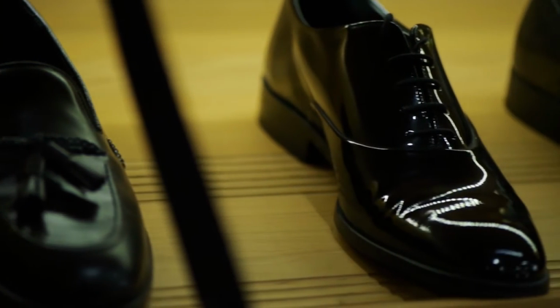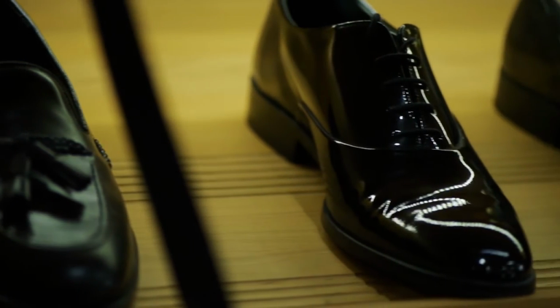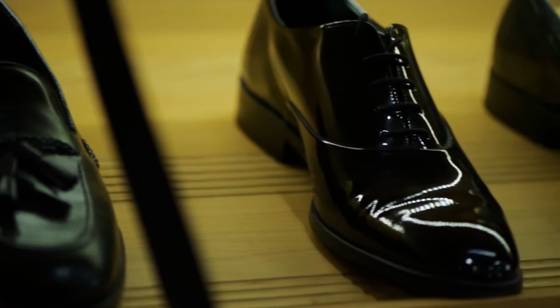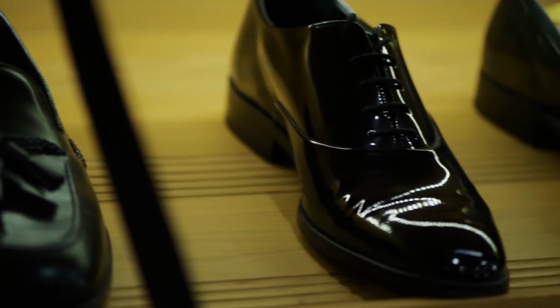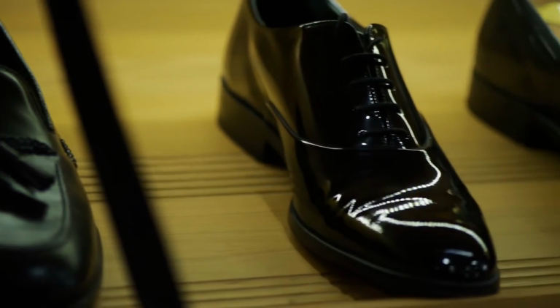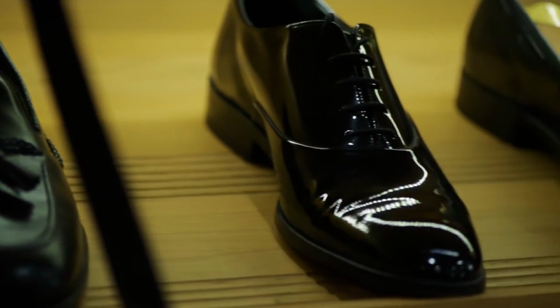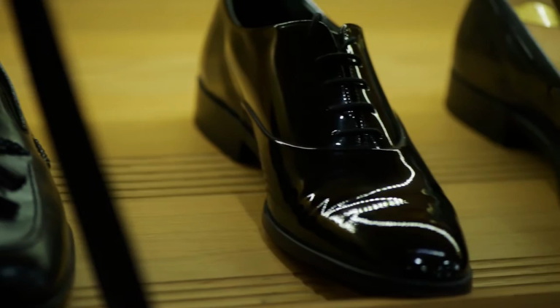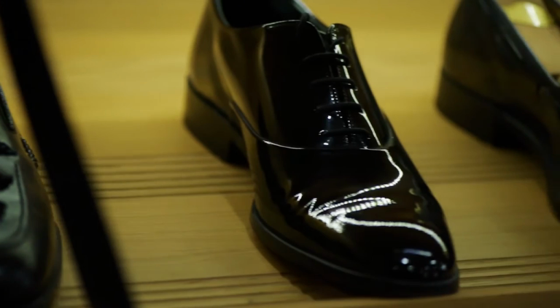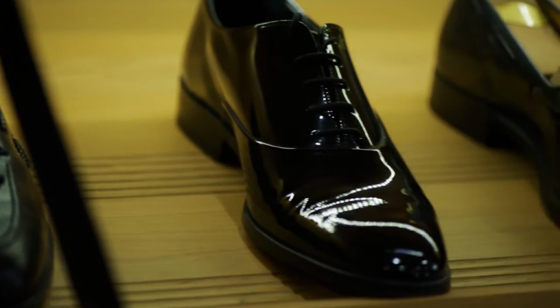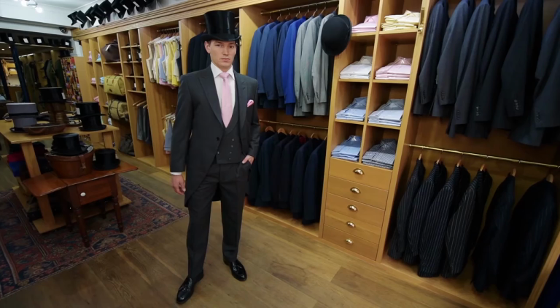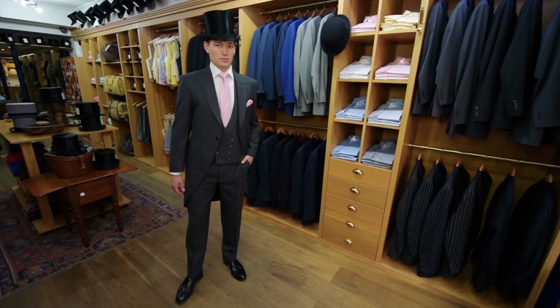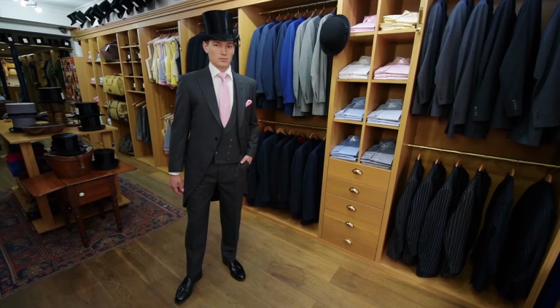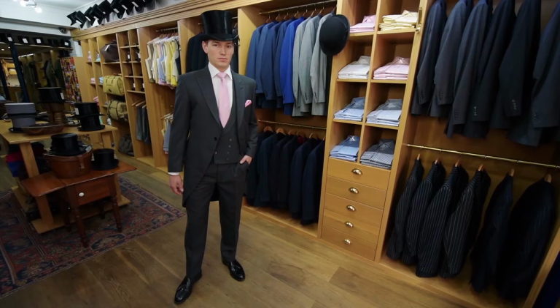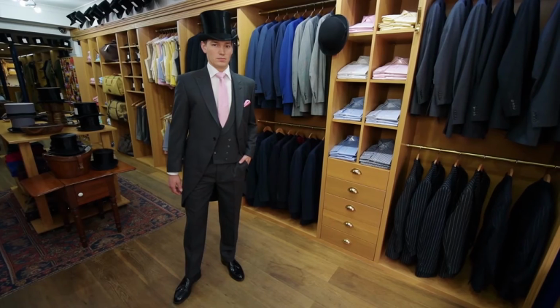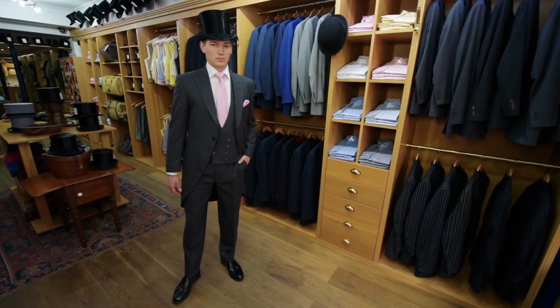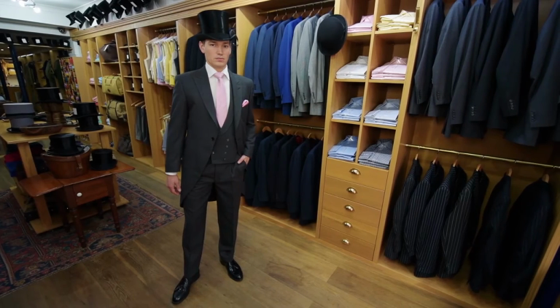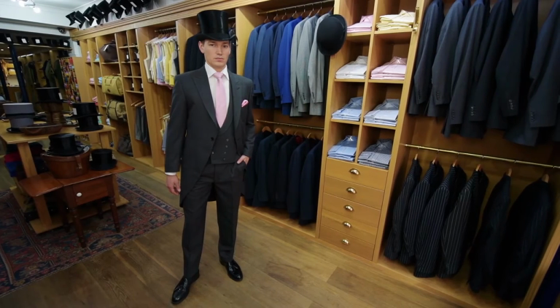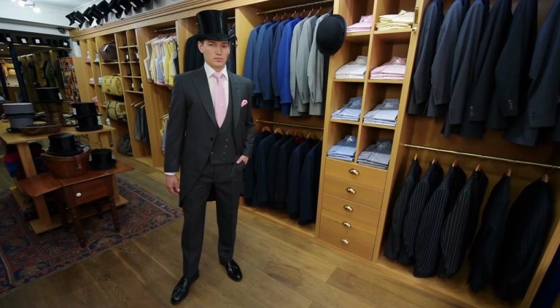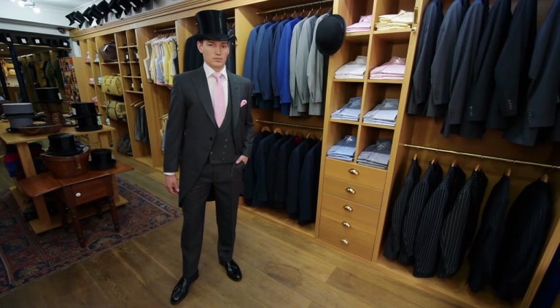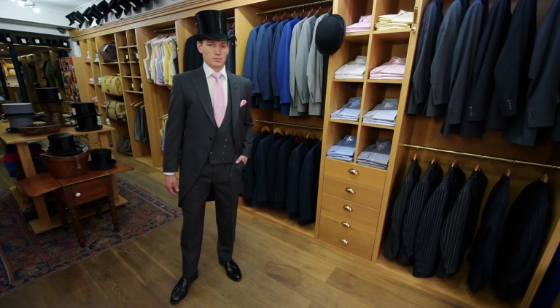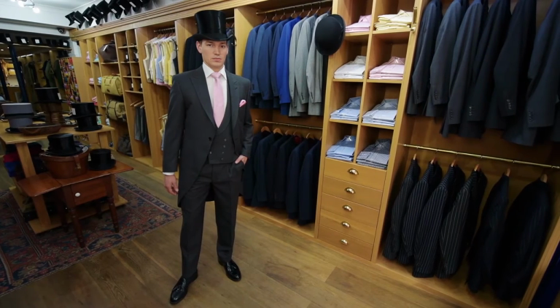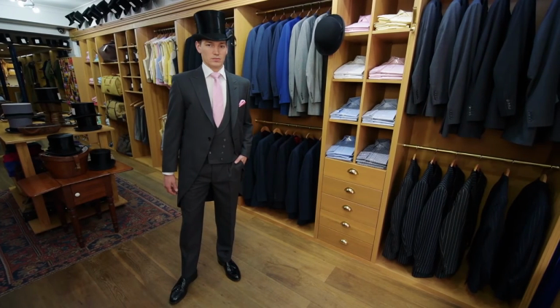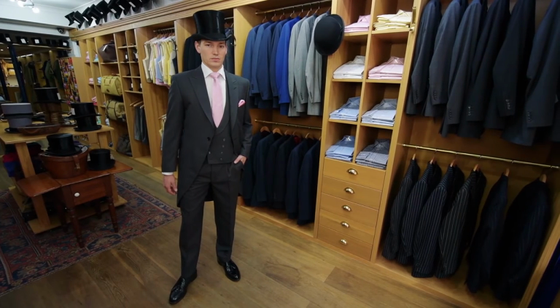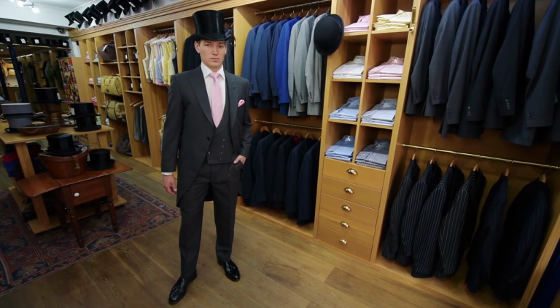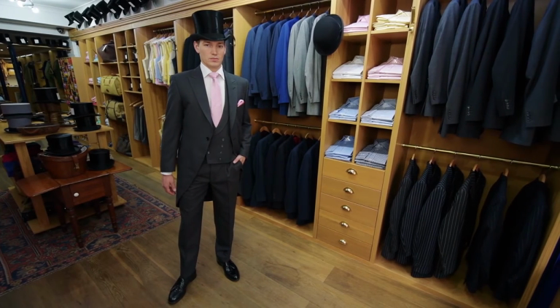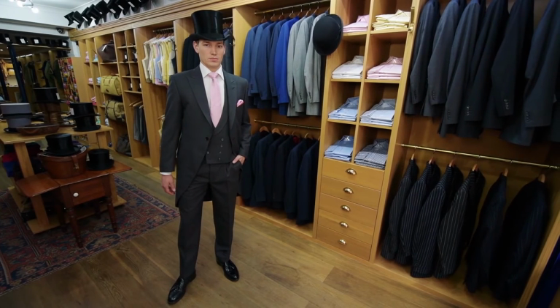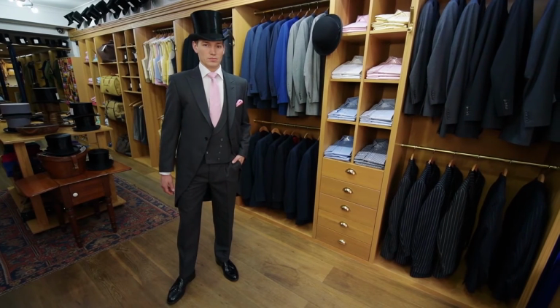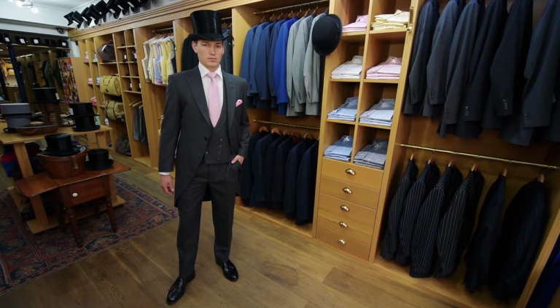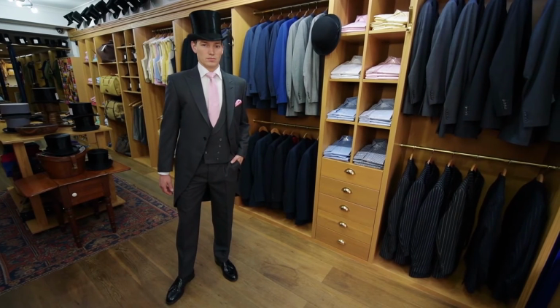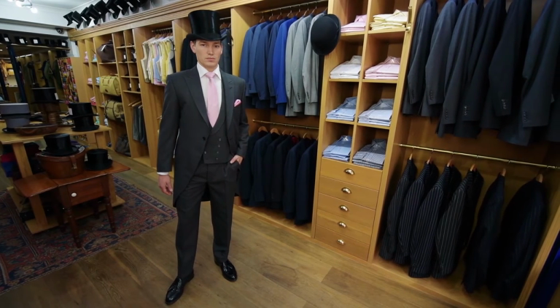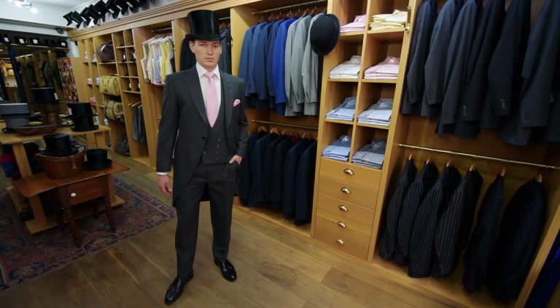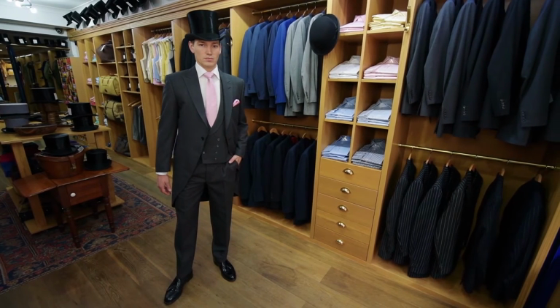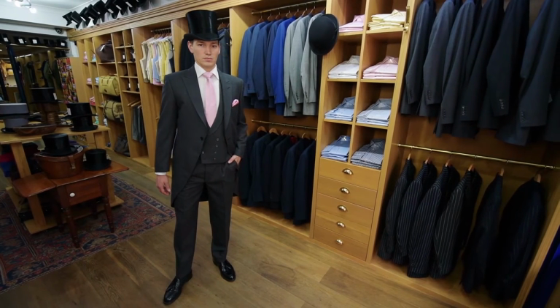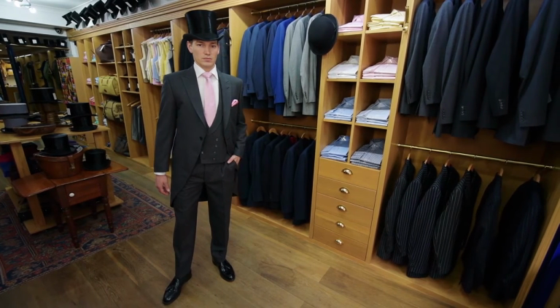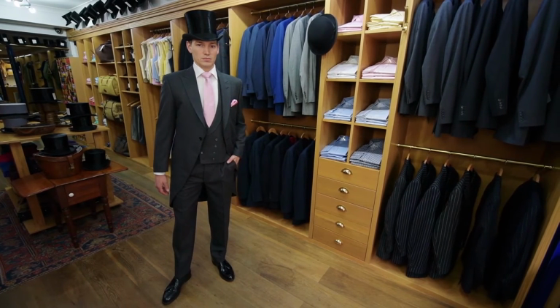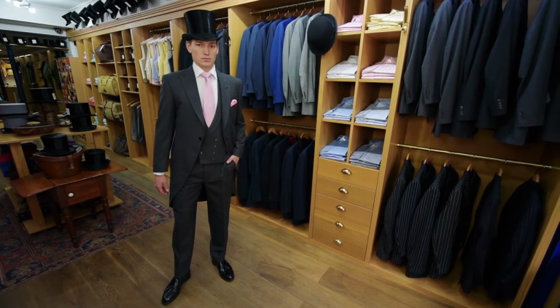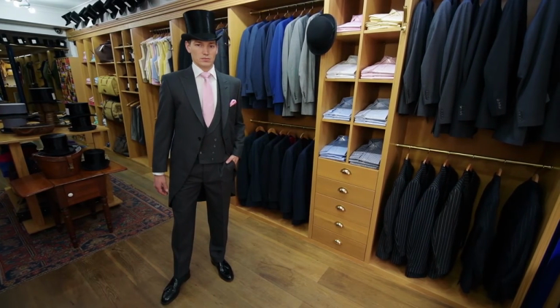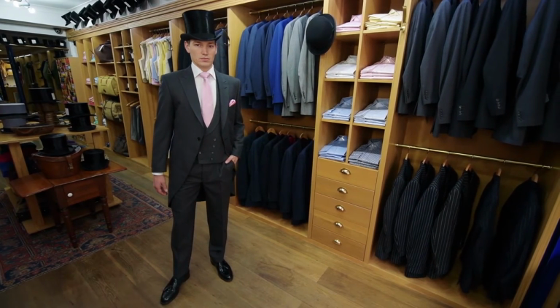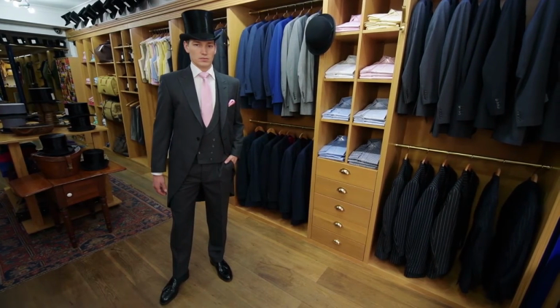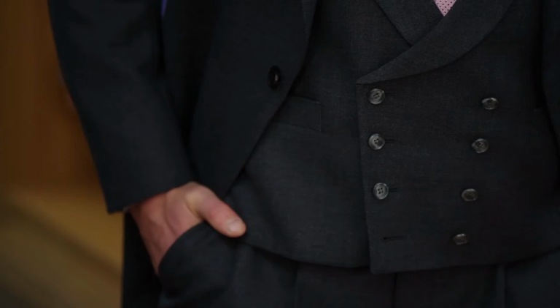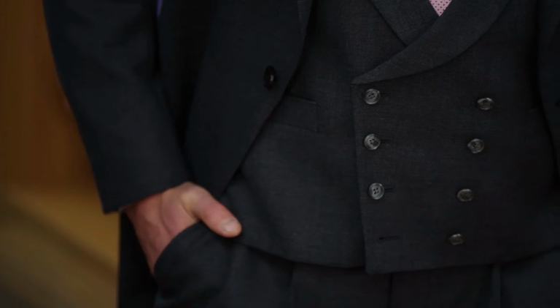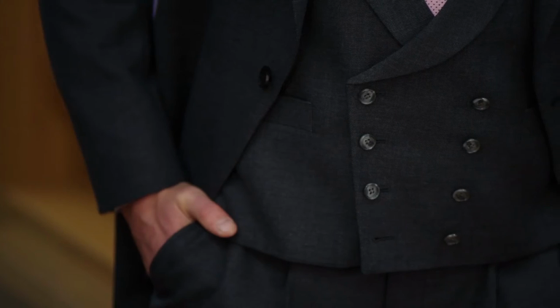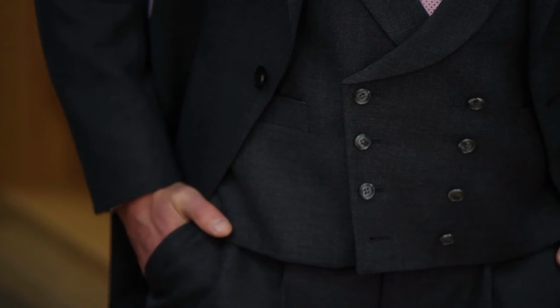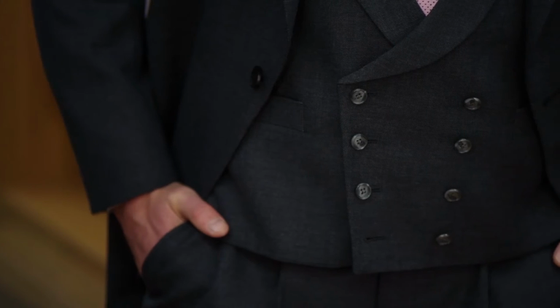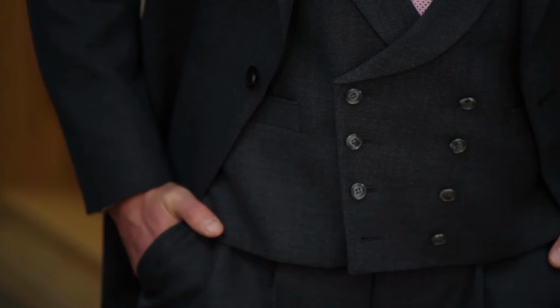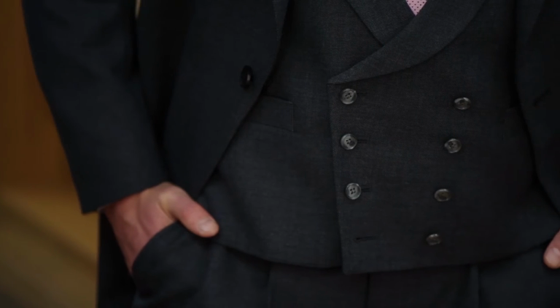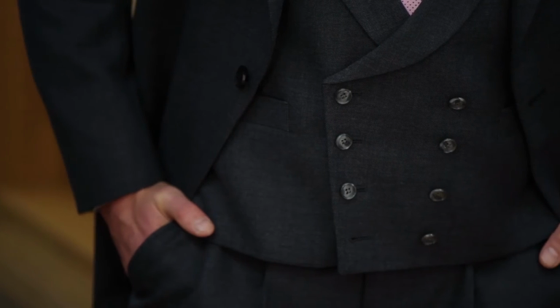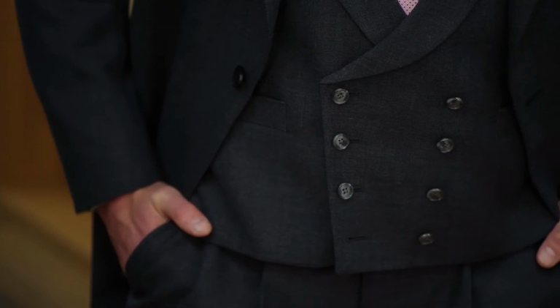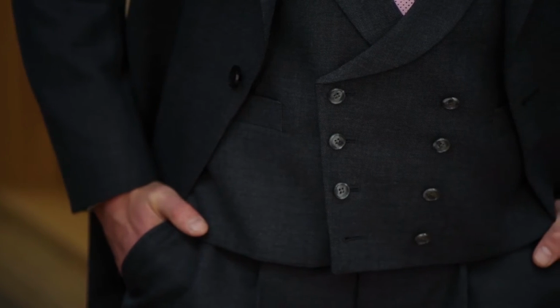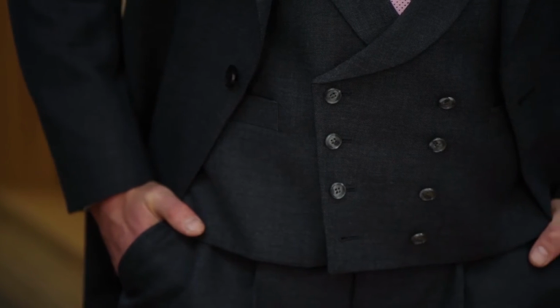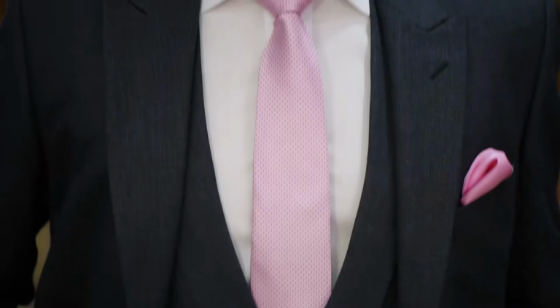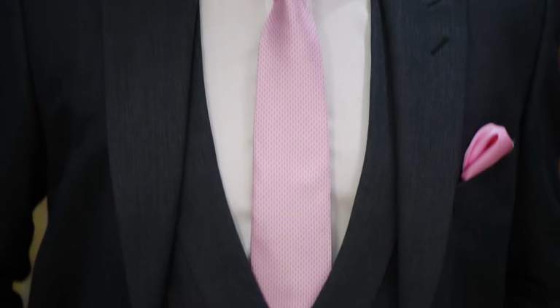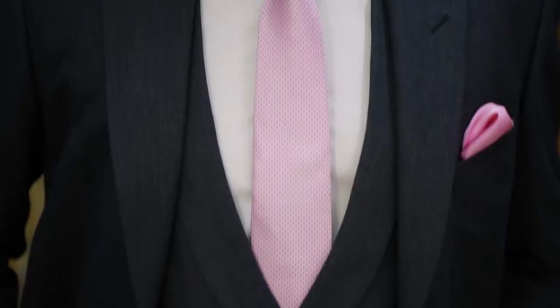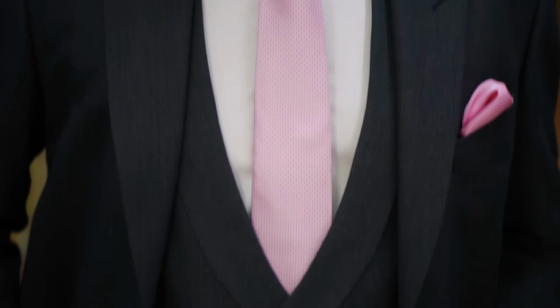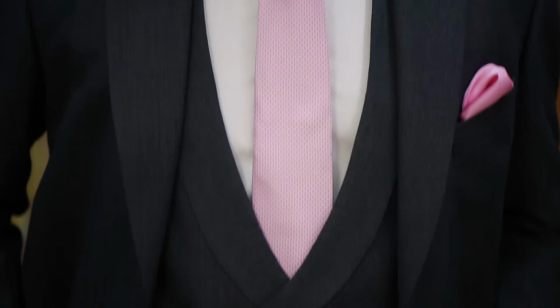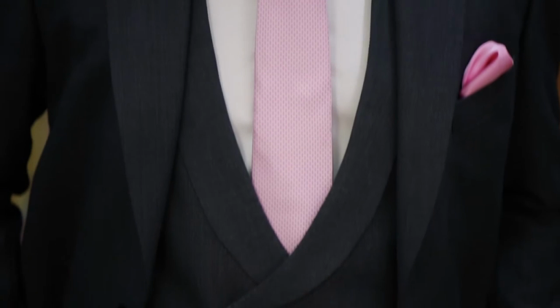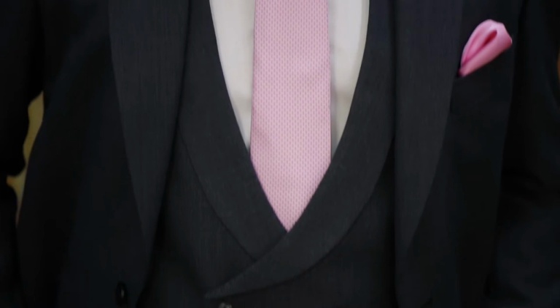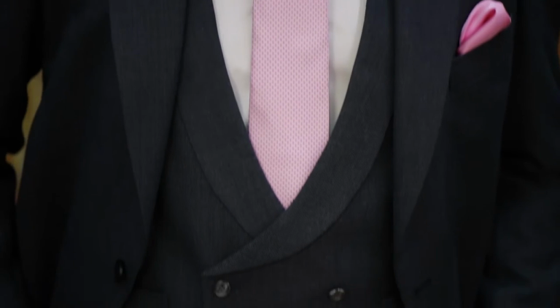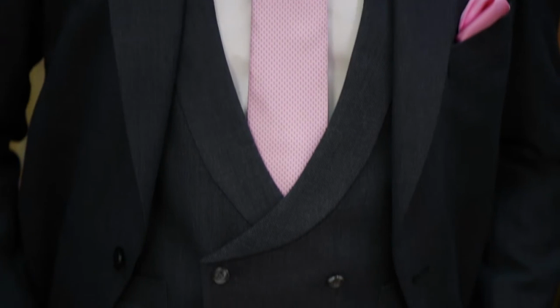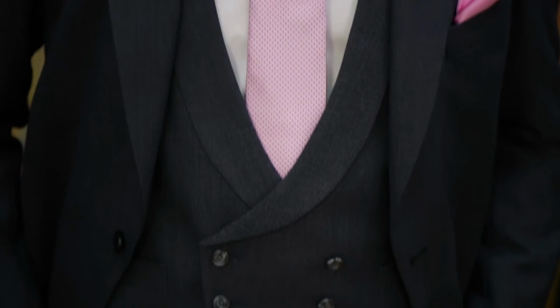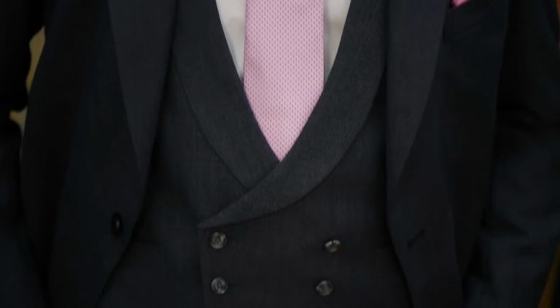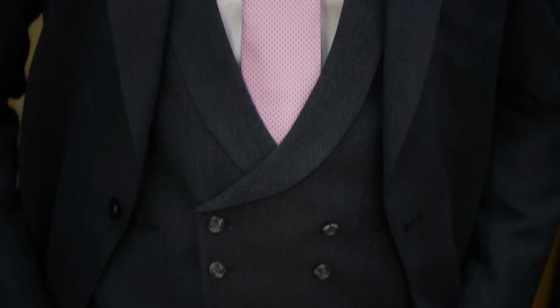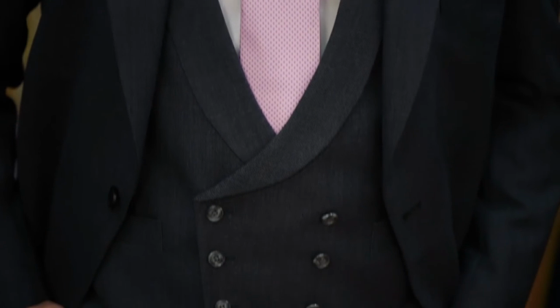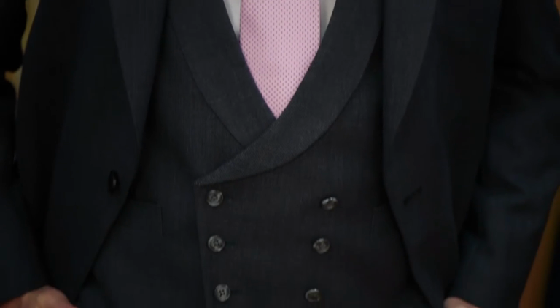Alternatively, you can wear a grey morning suit, which is meant to be three-piece with a matching double or single-breasted waistcoat.